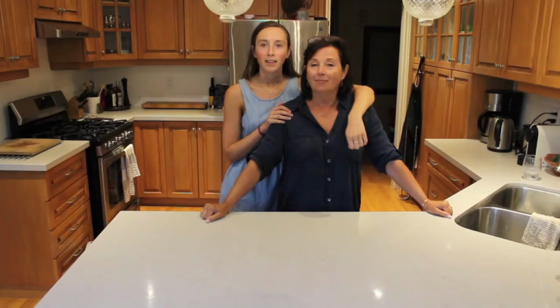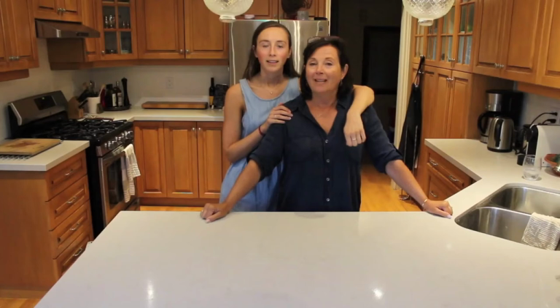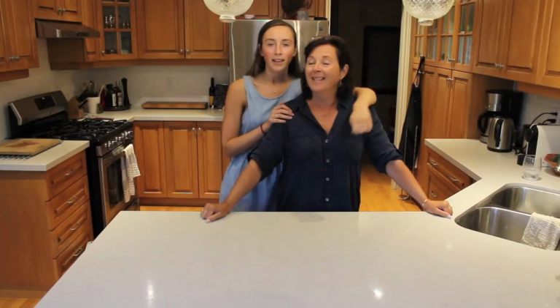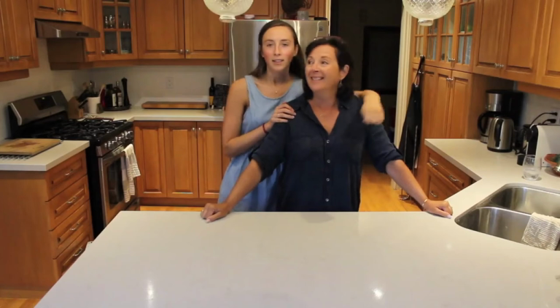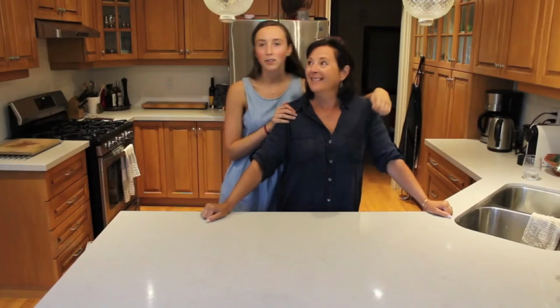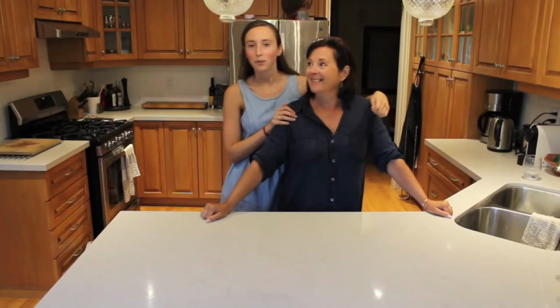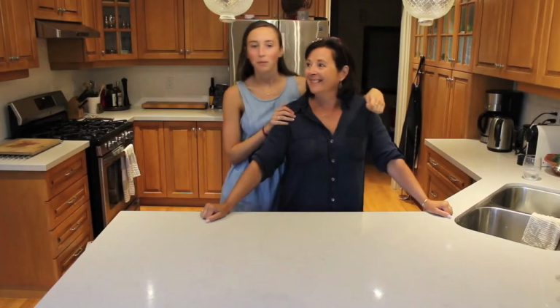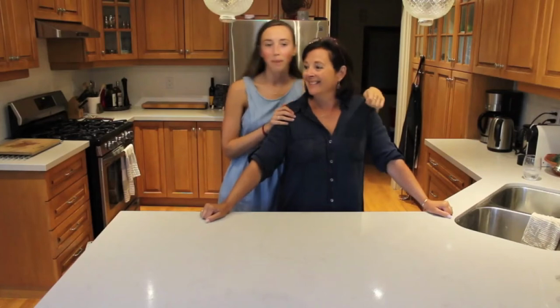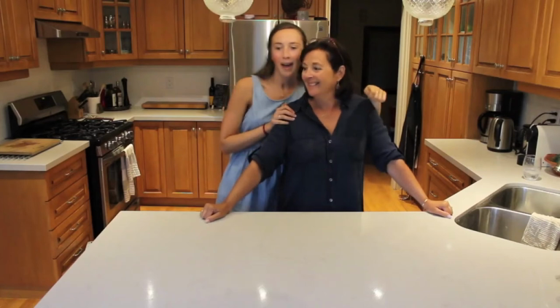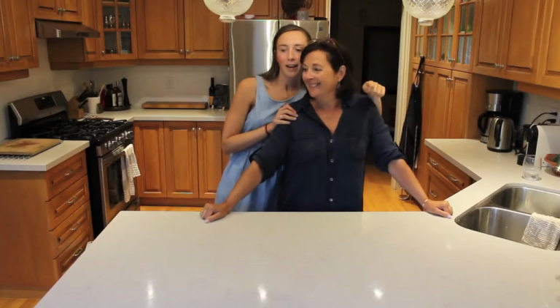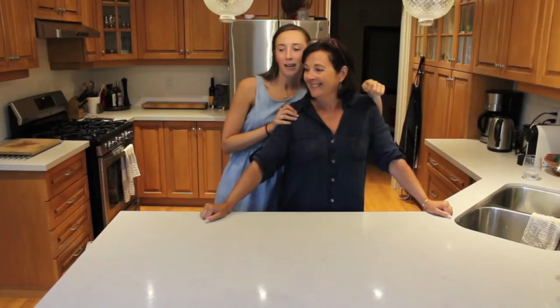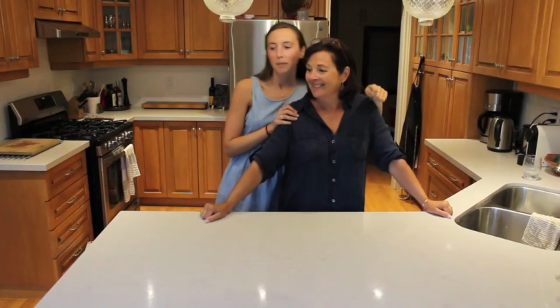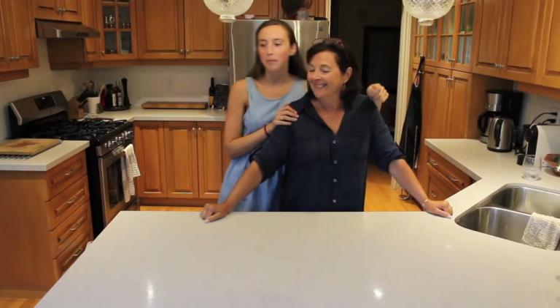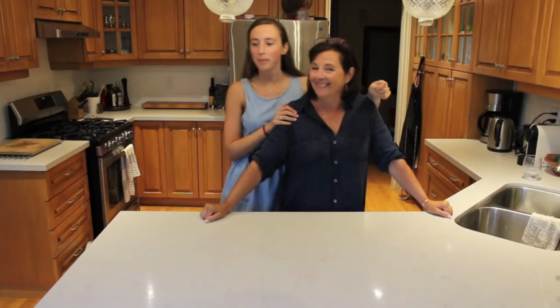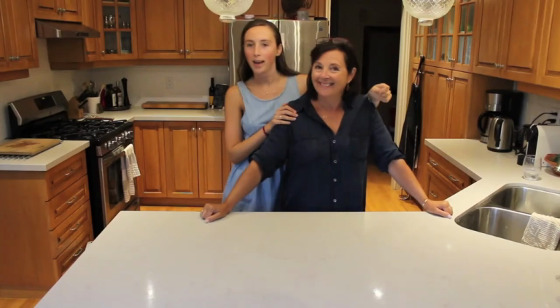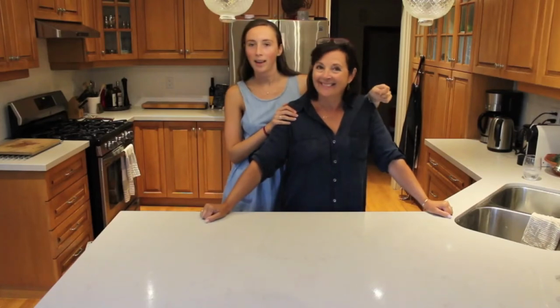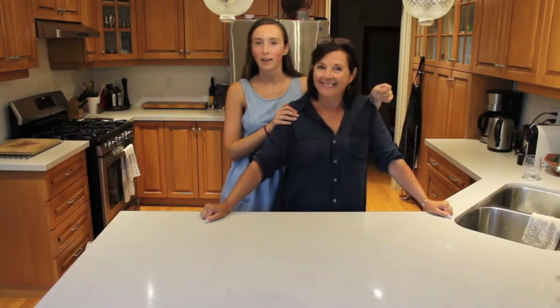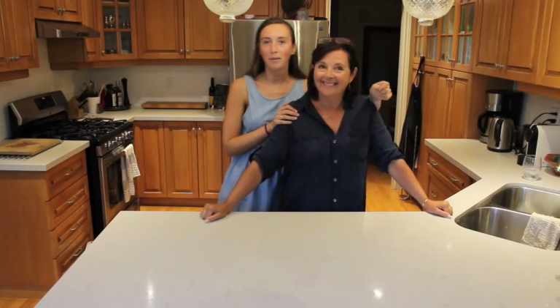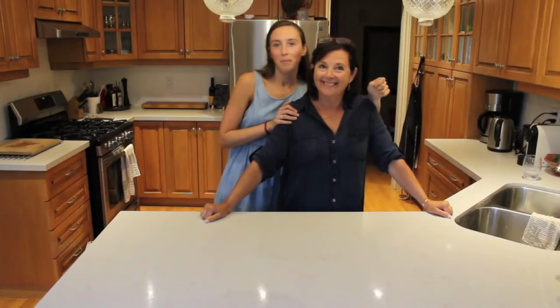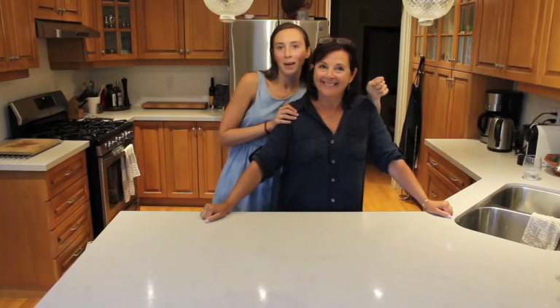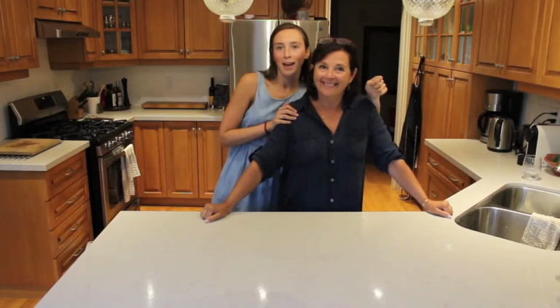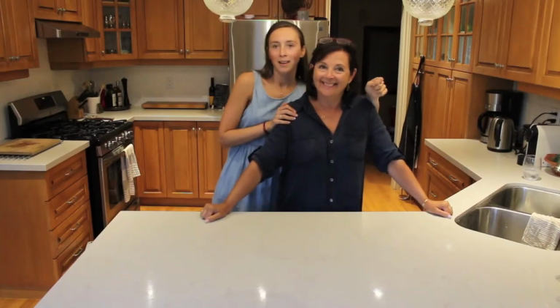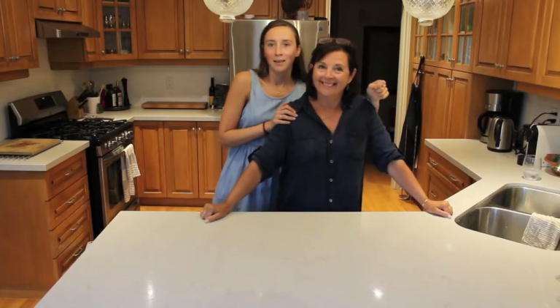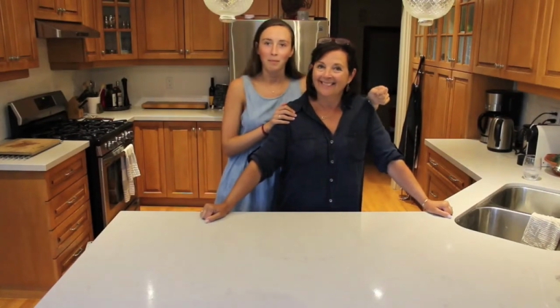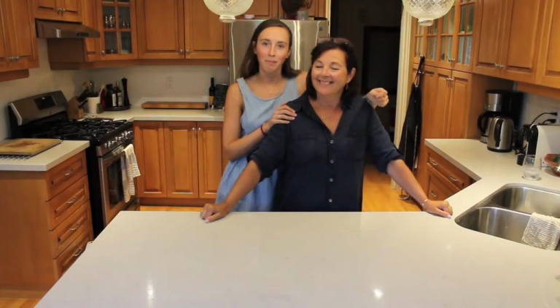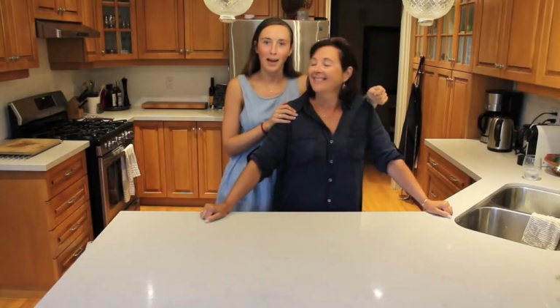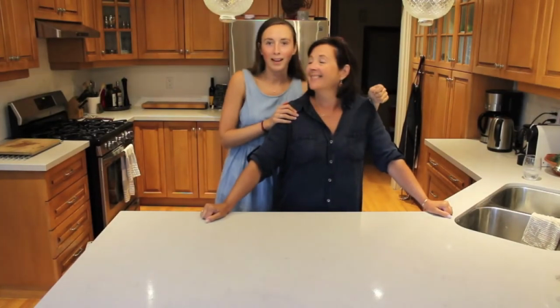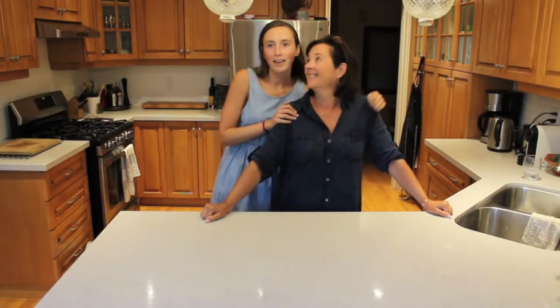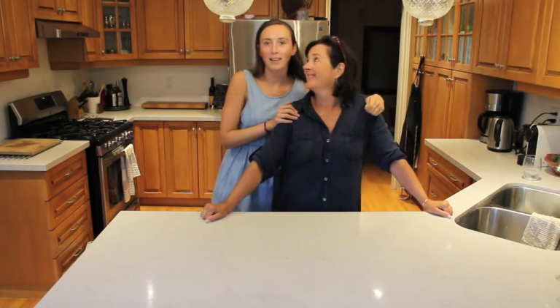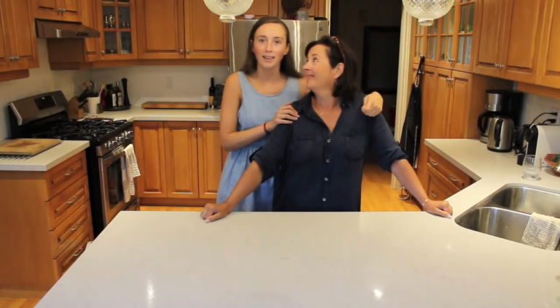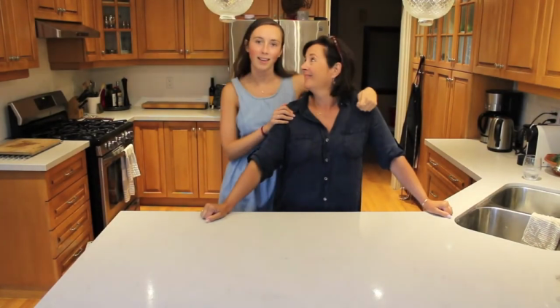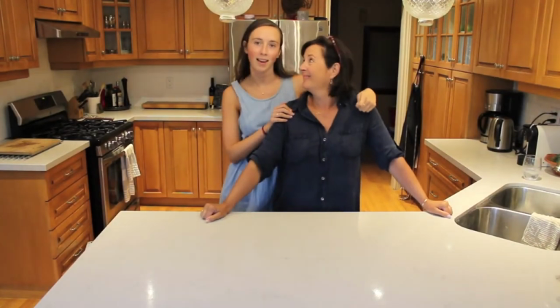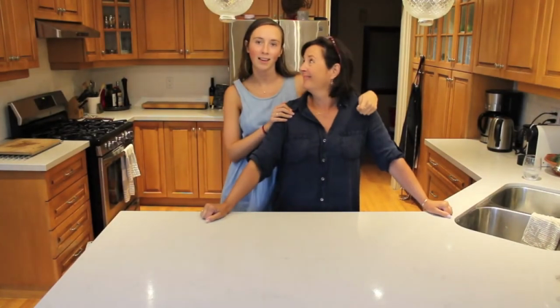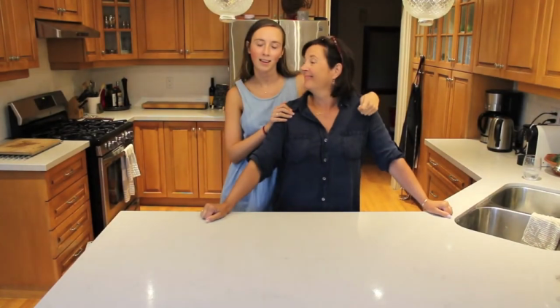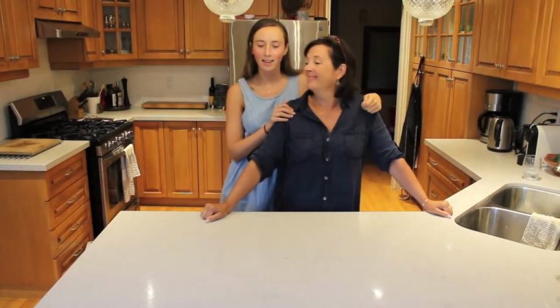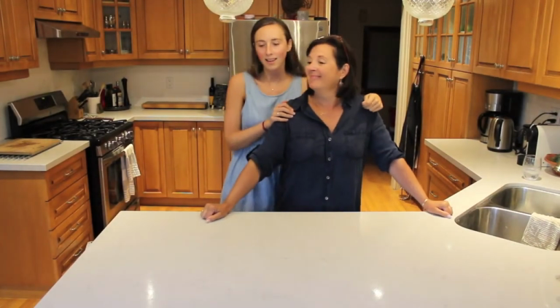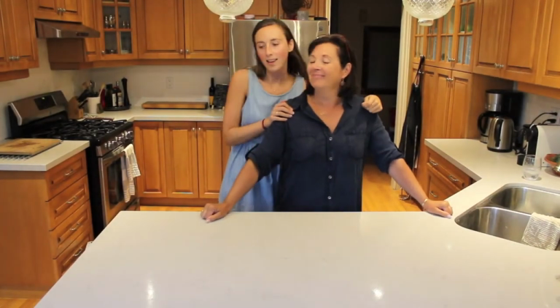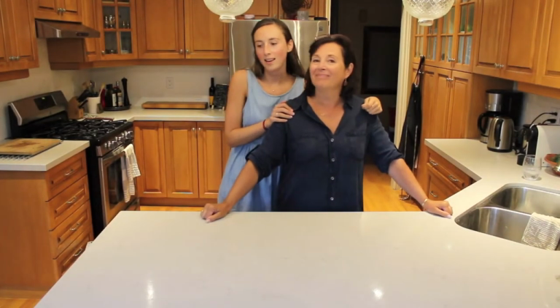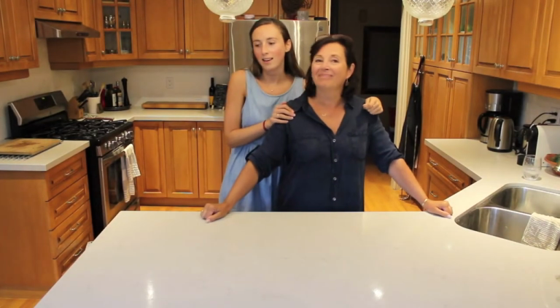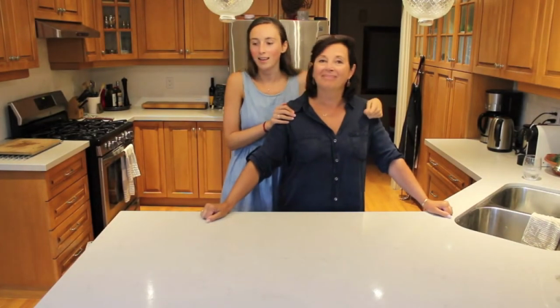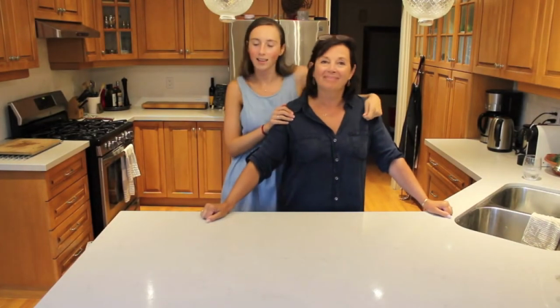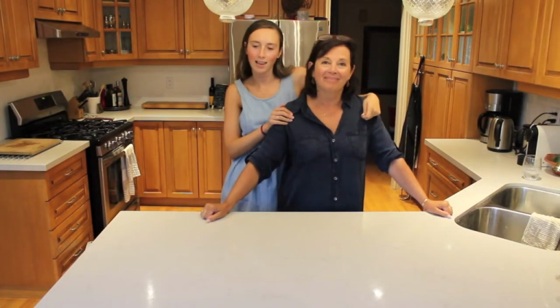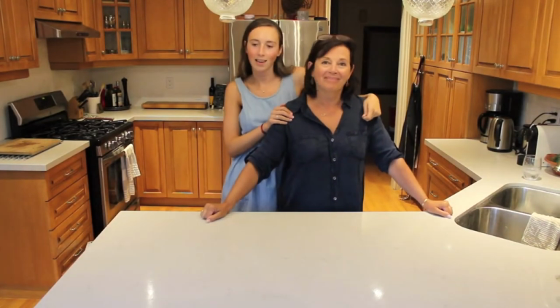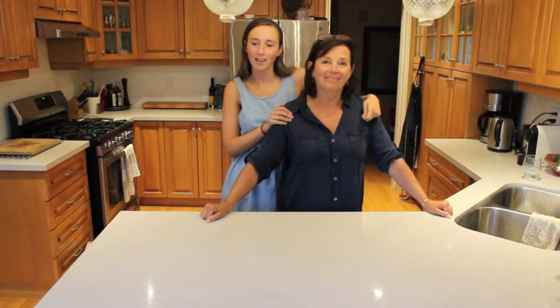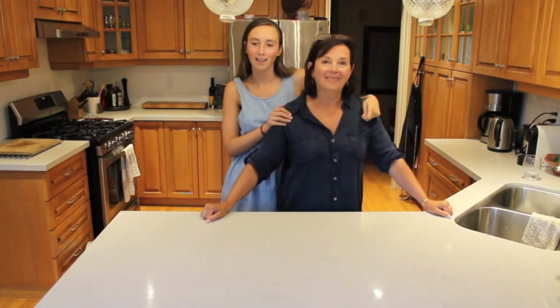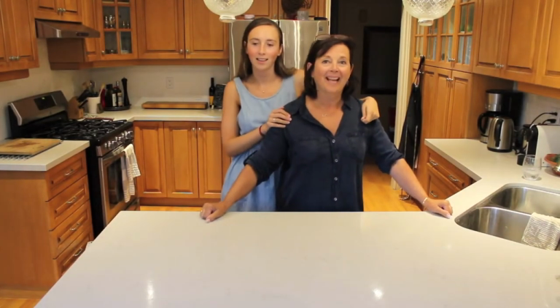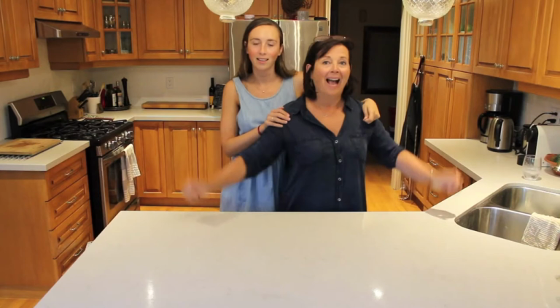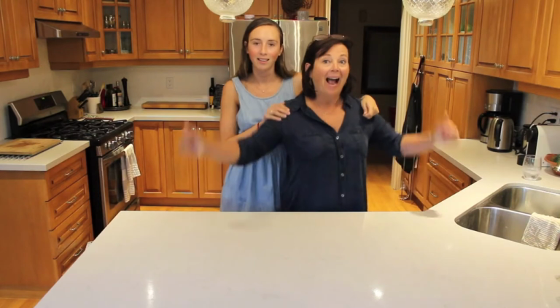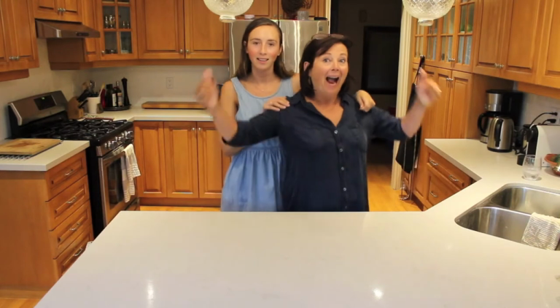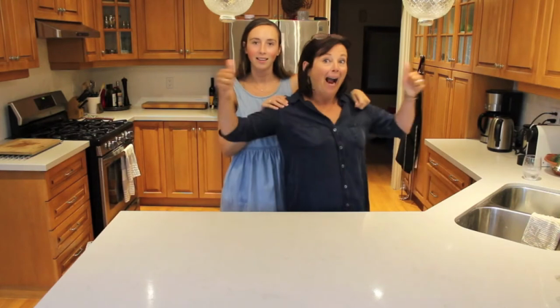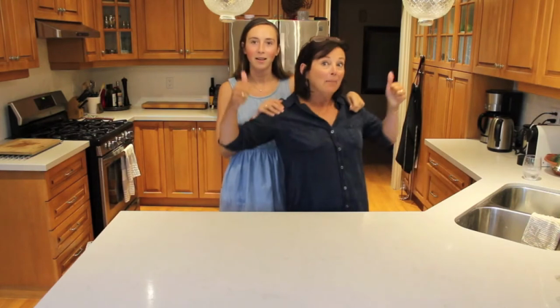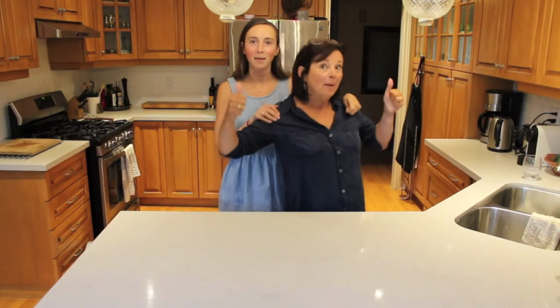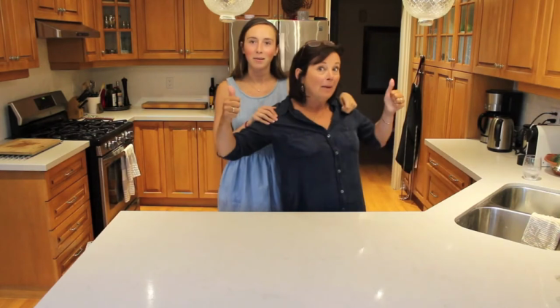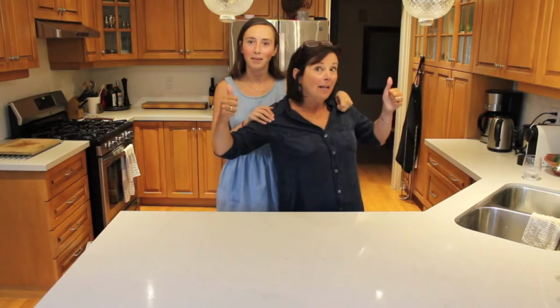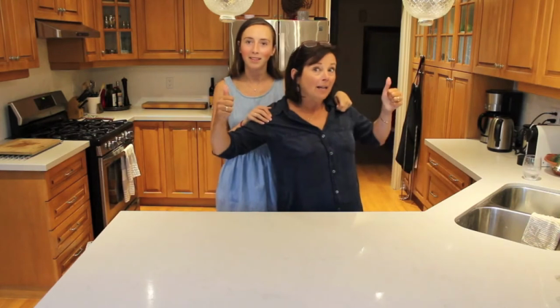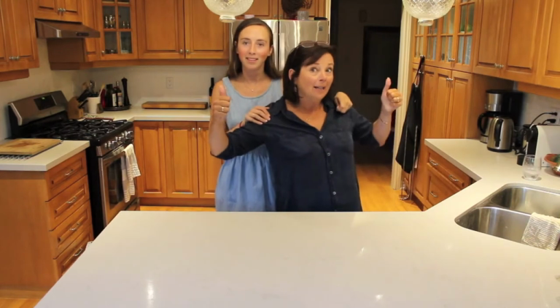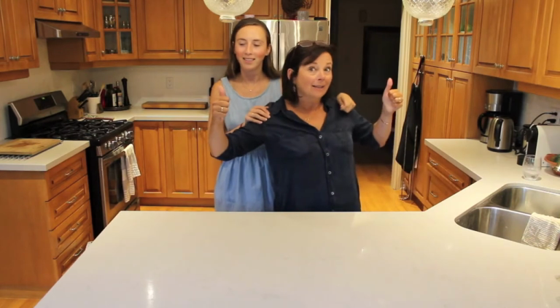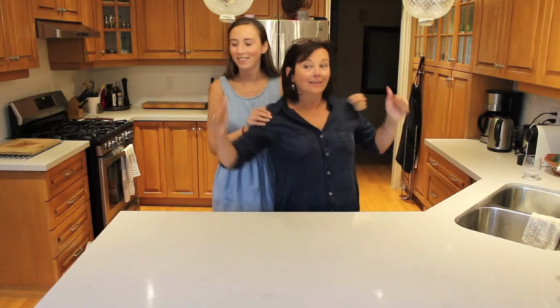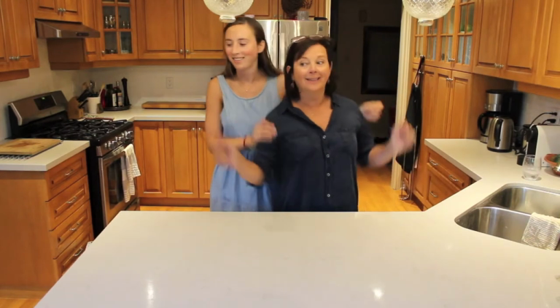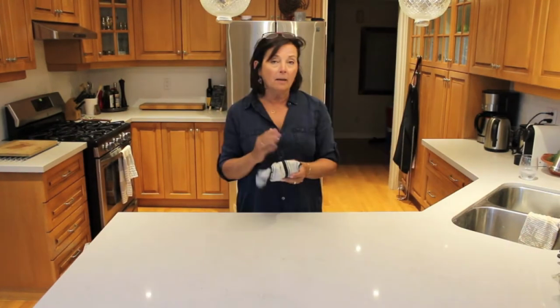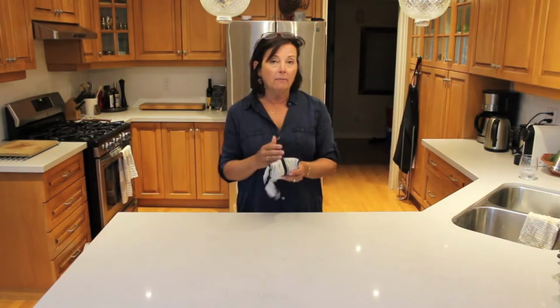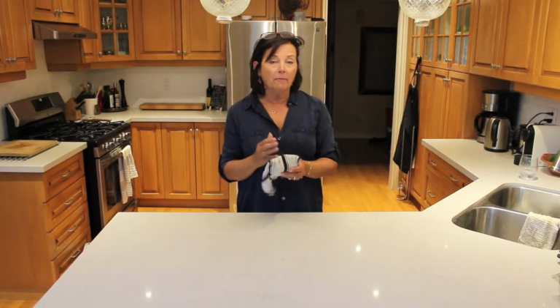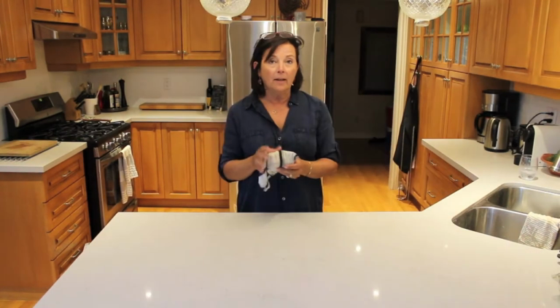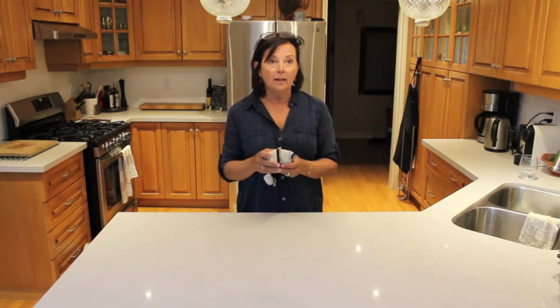Guess who's back, back again. Mama! That's better.